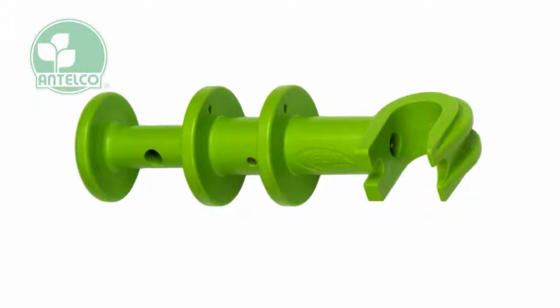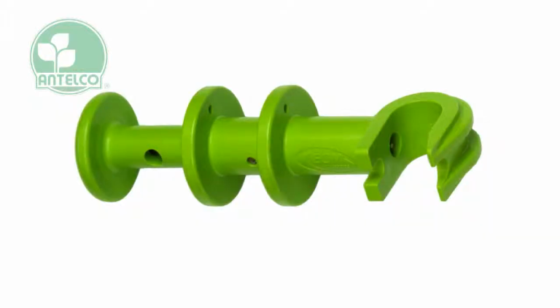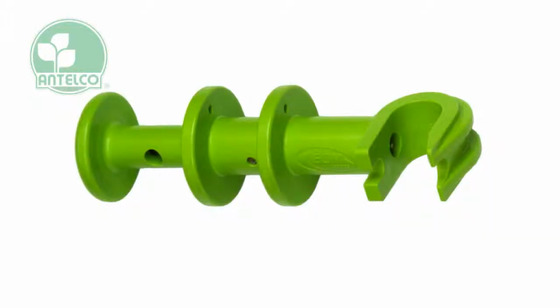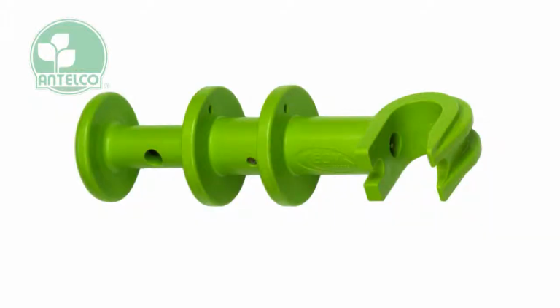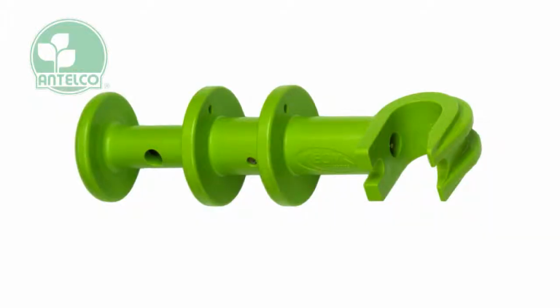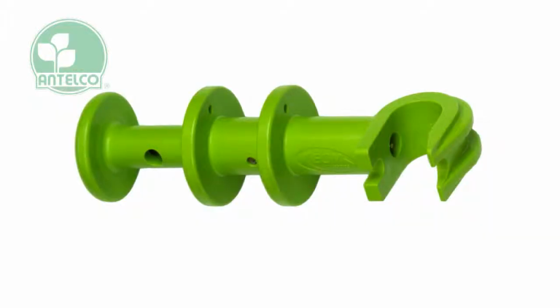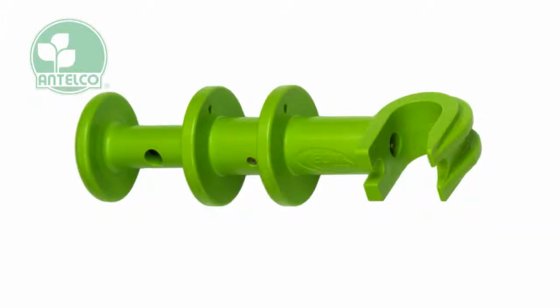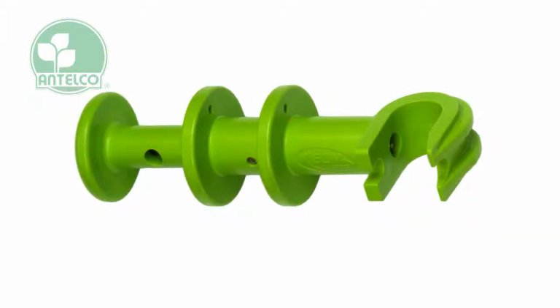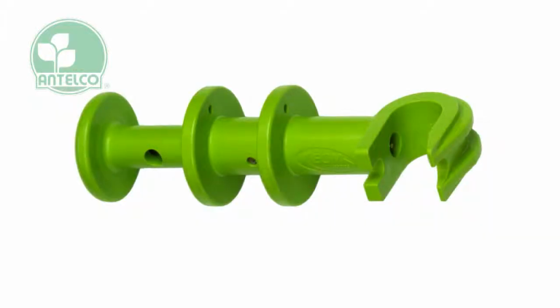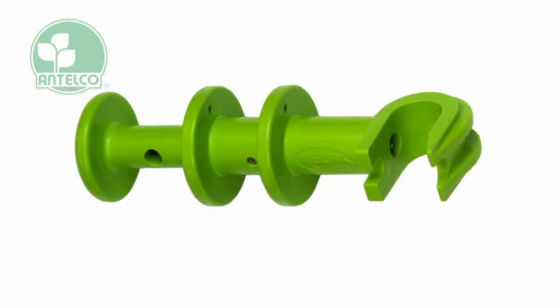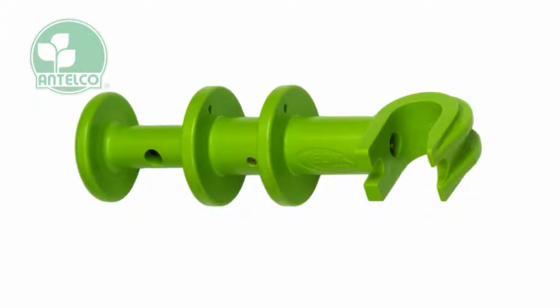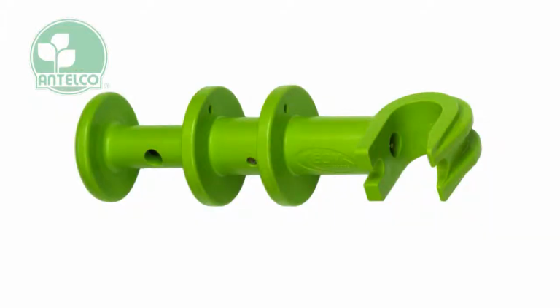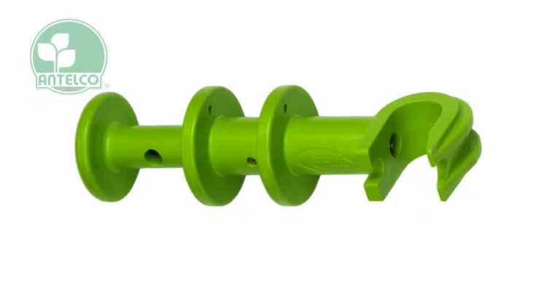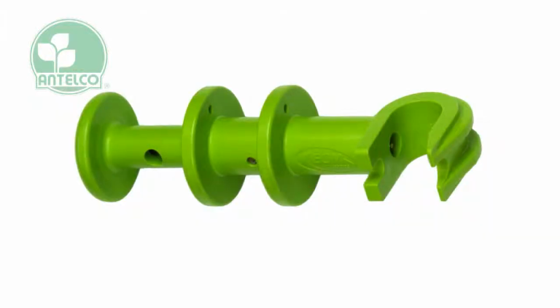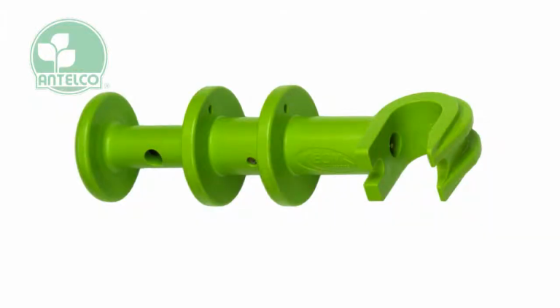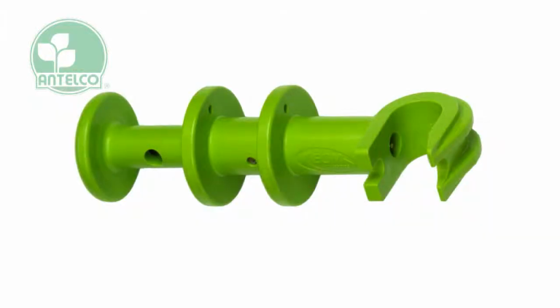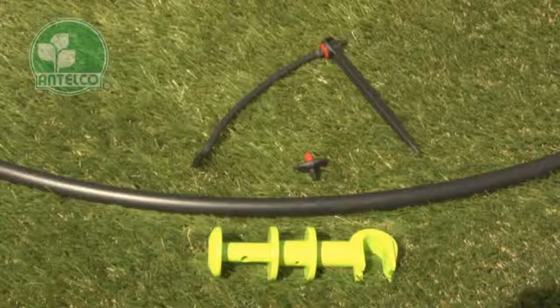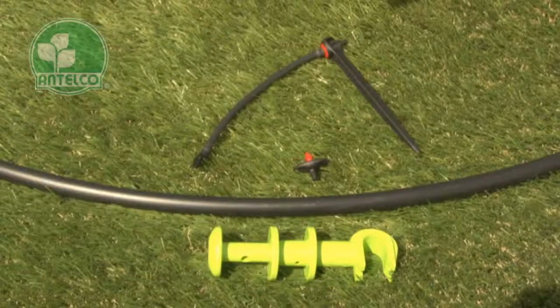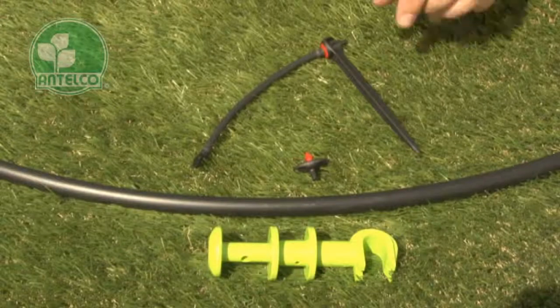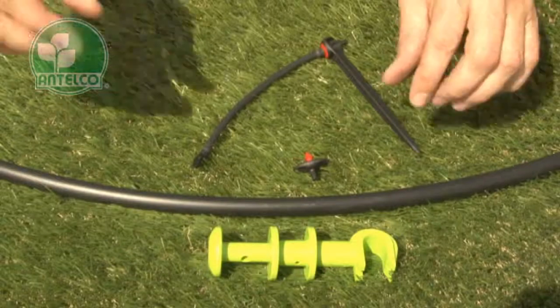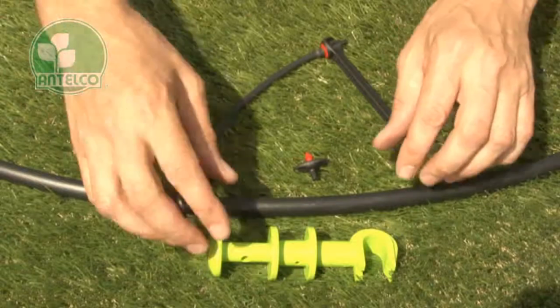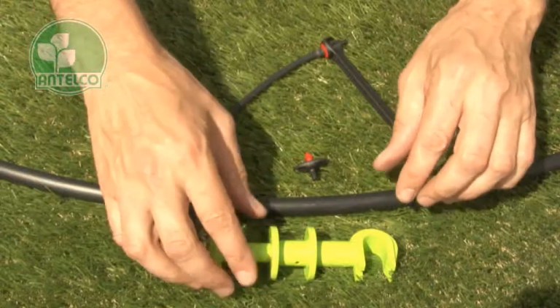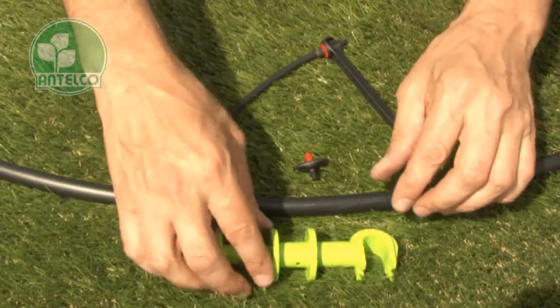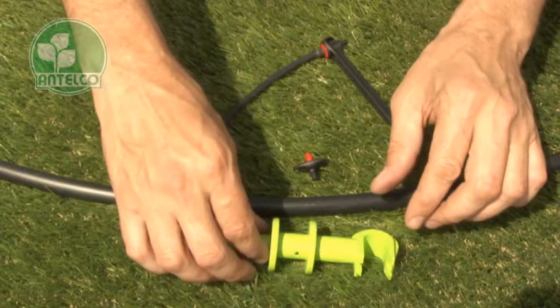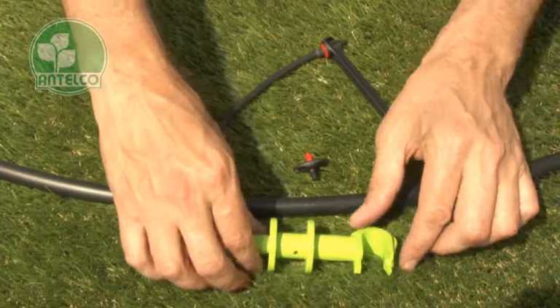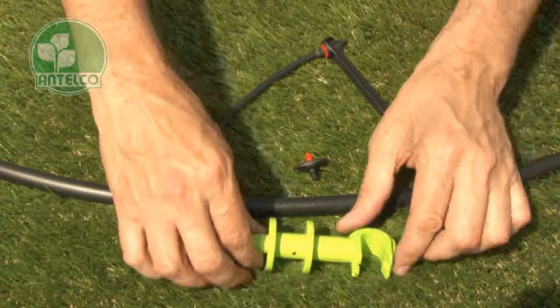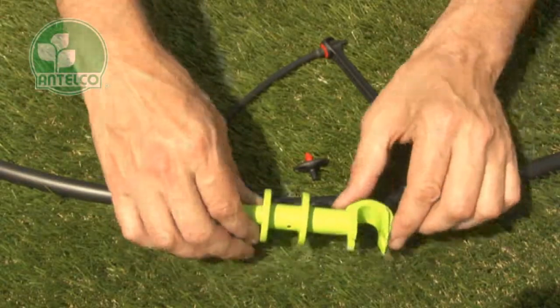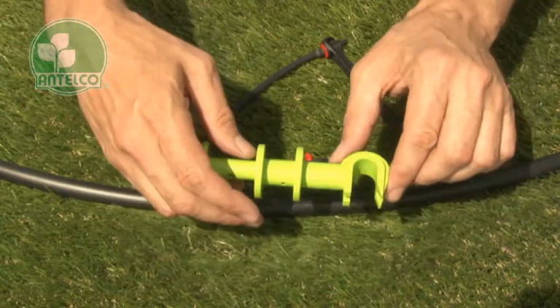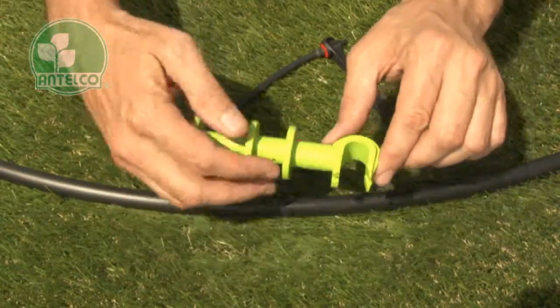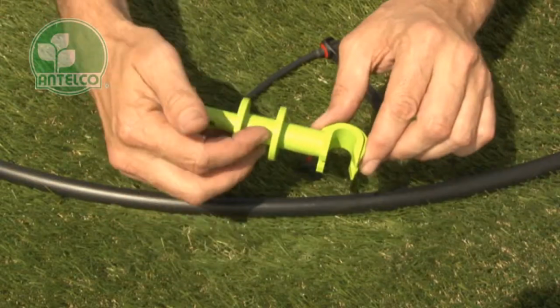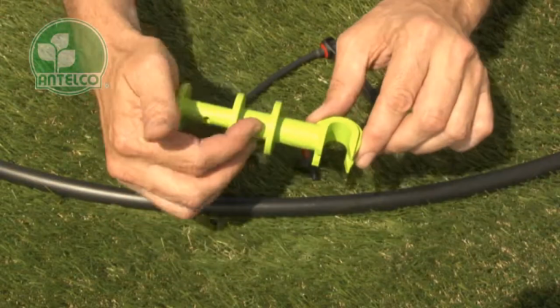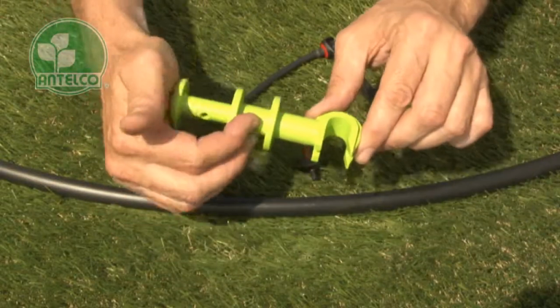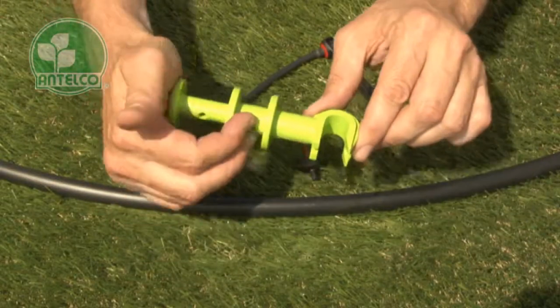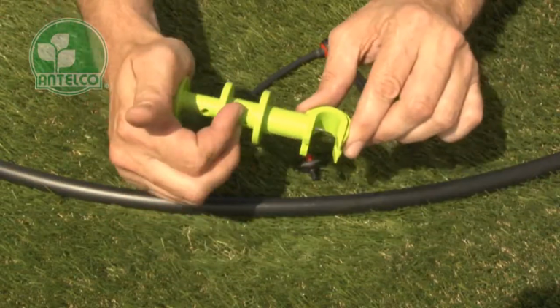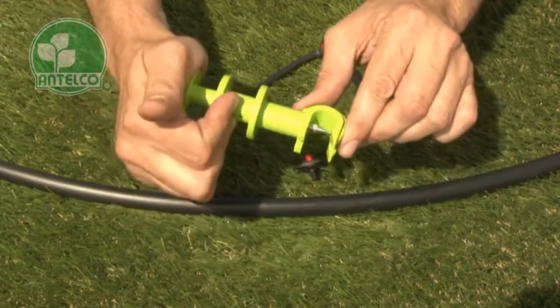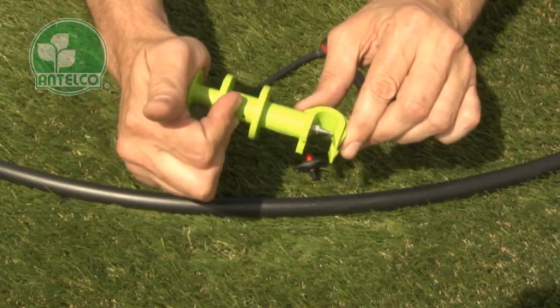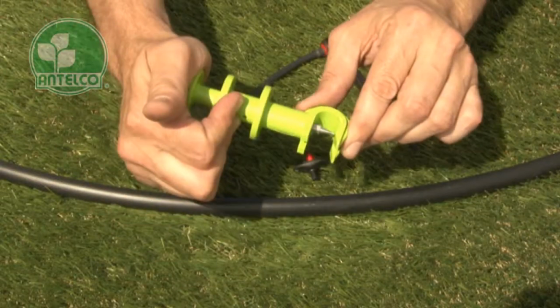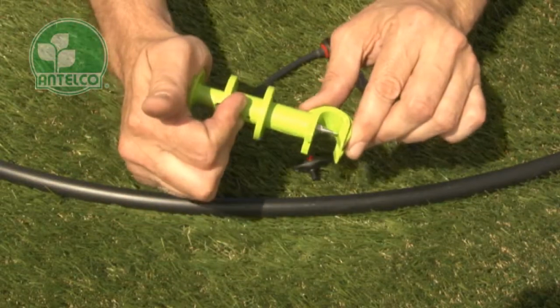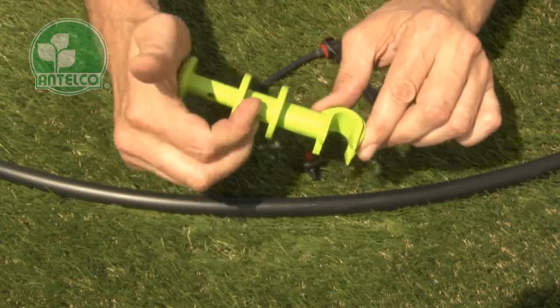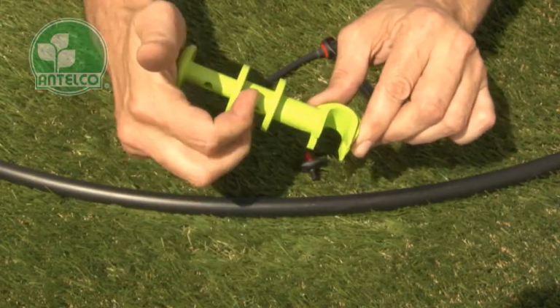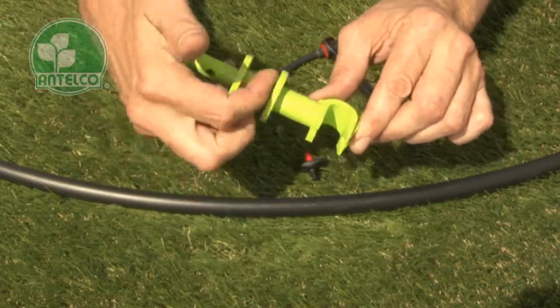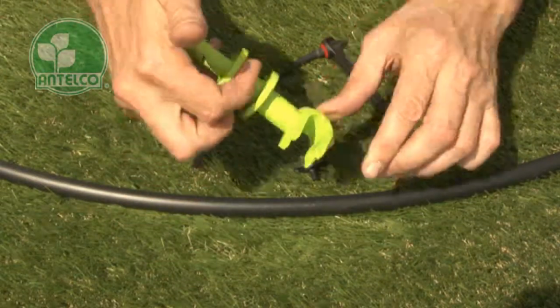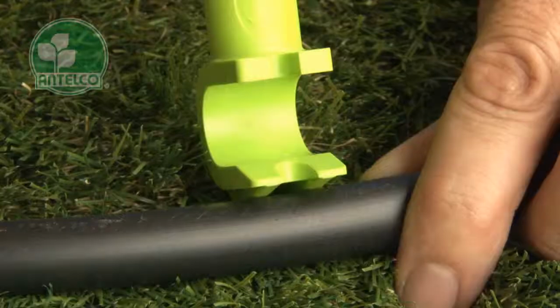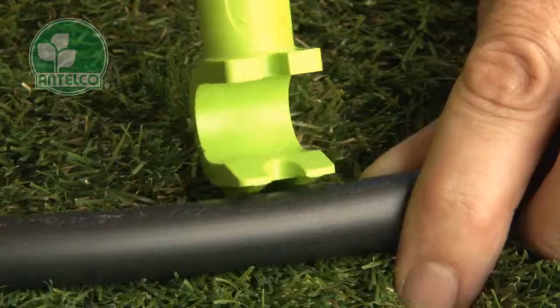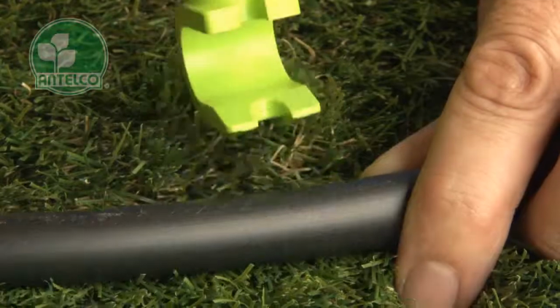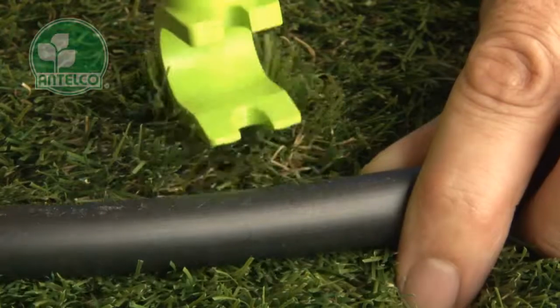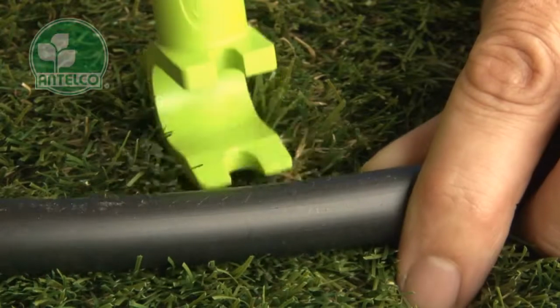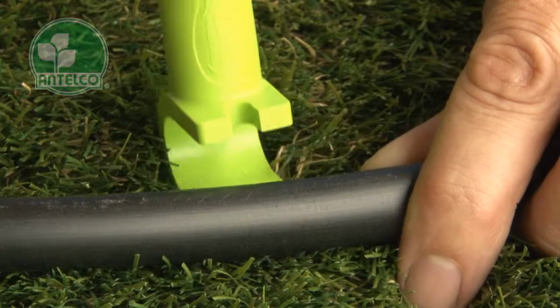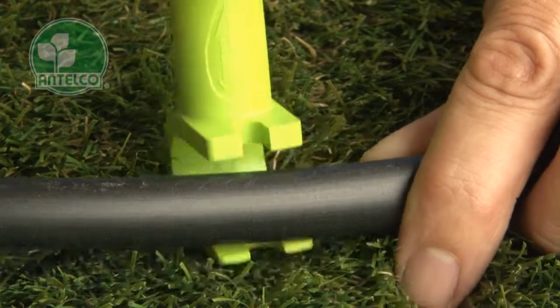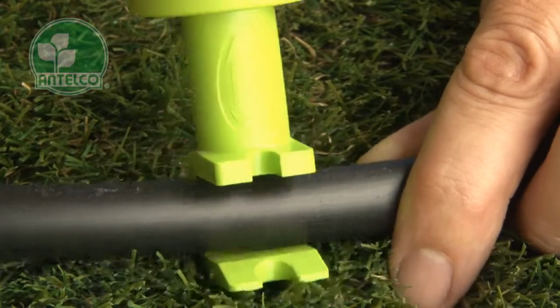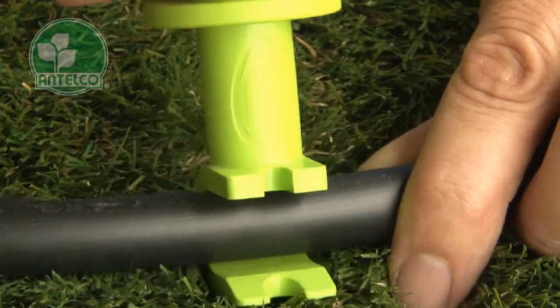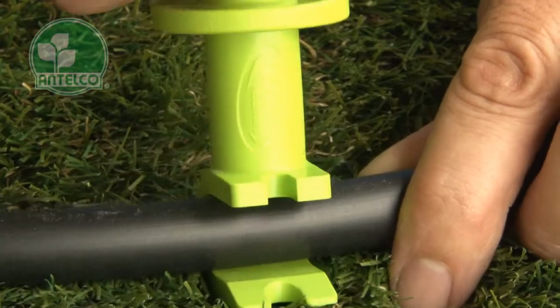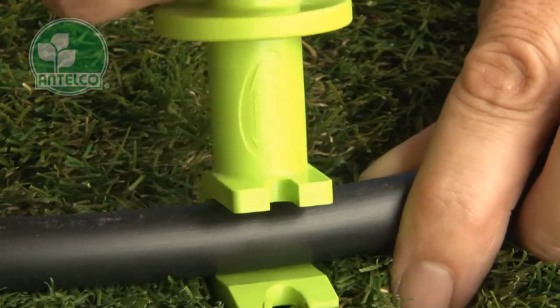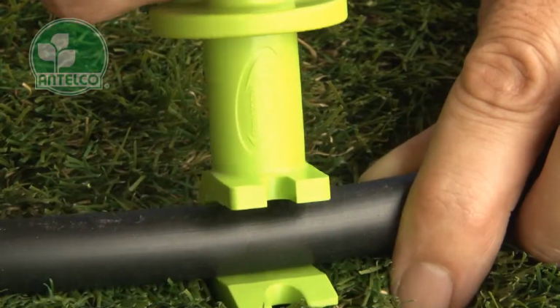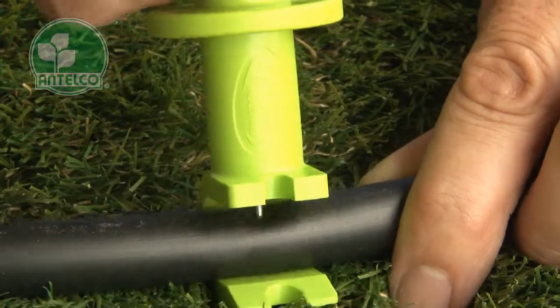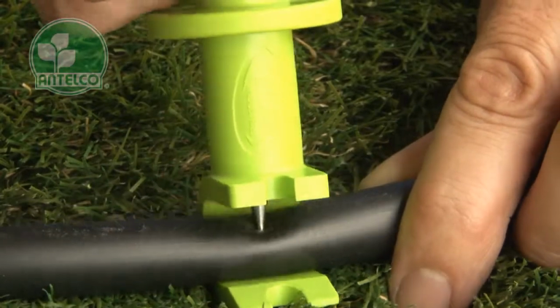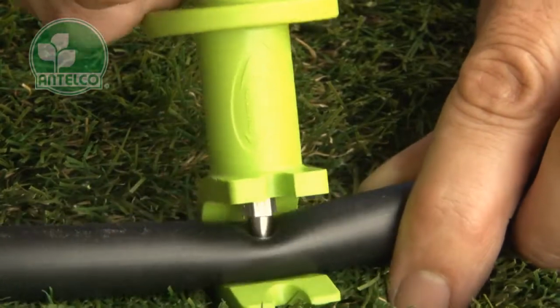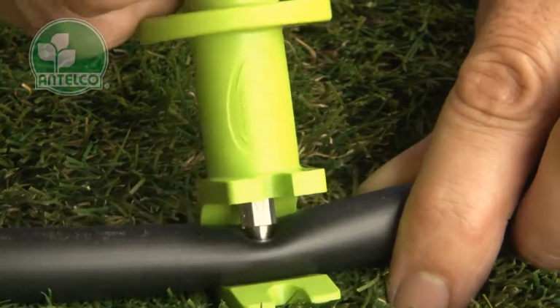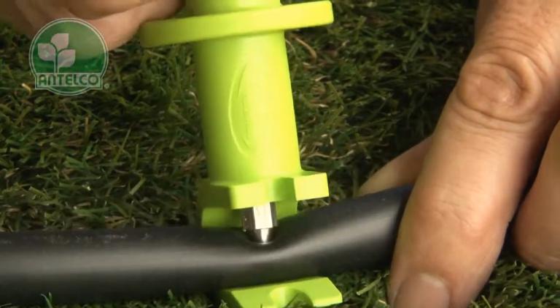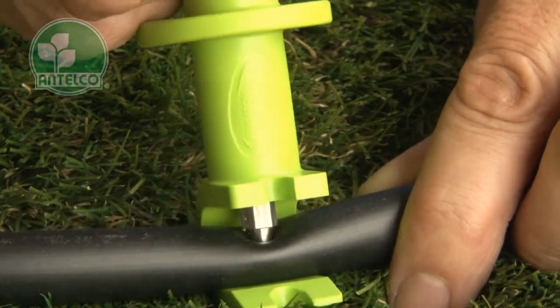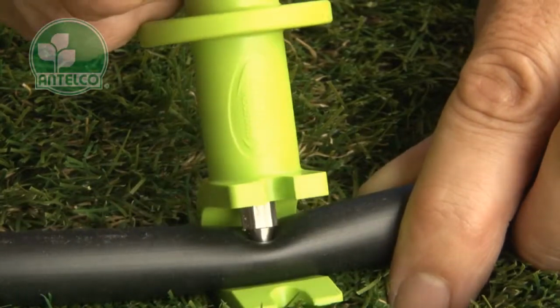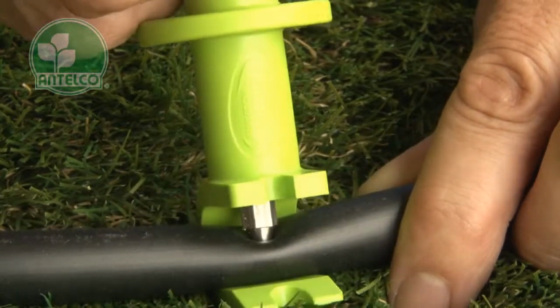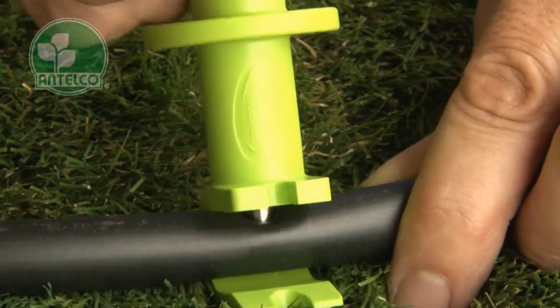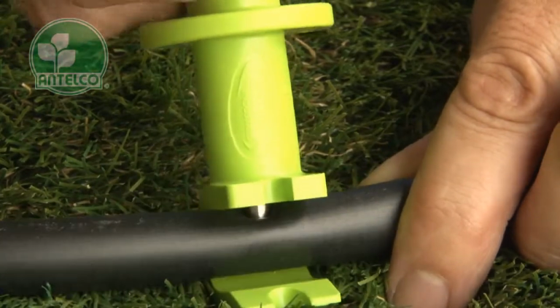The pocket punch produces clean round holes in tubing up to 17mm in diameter.